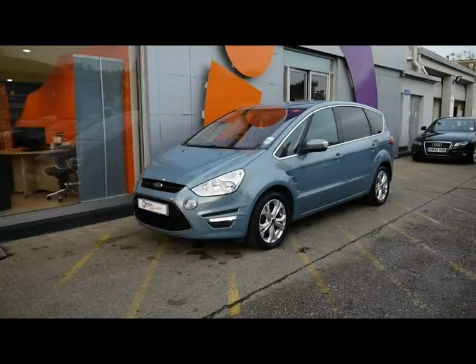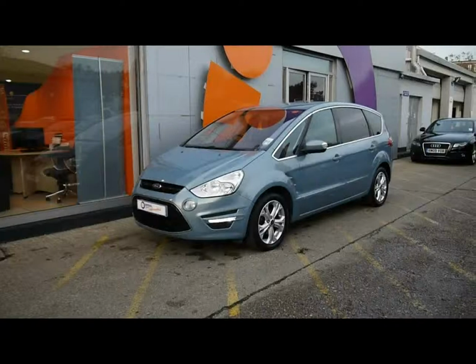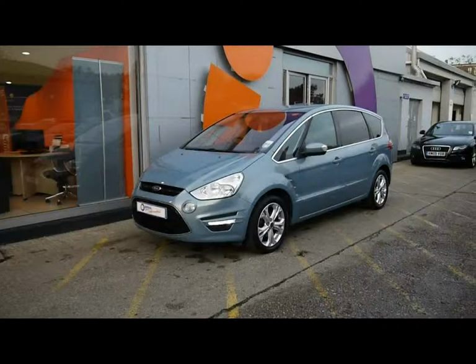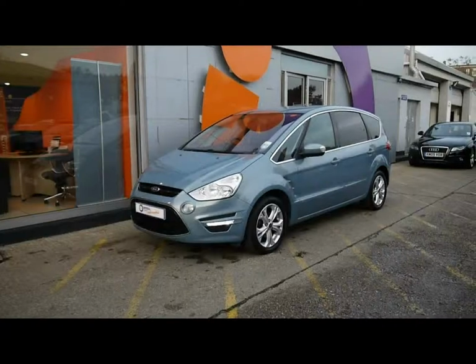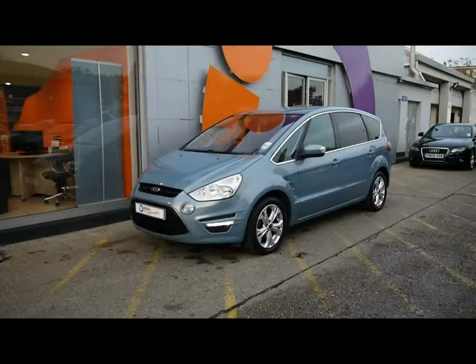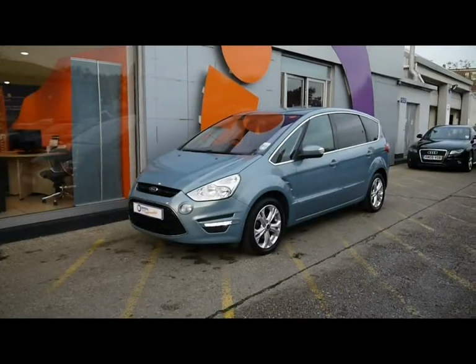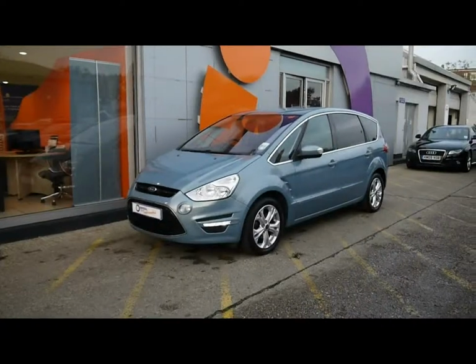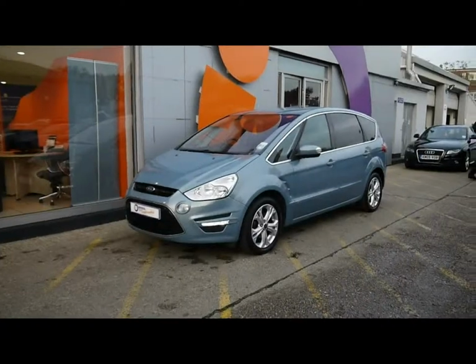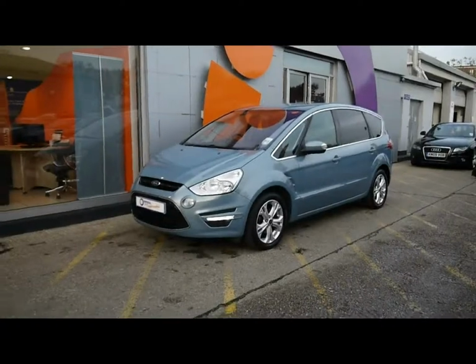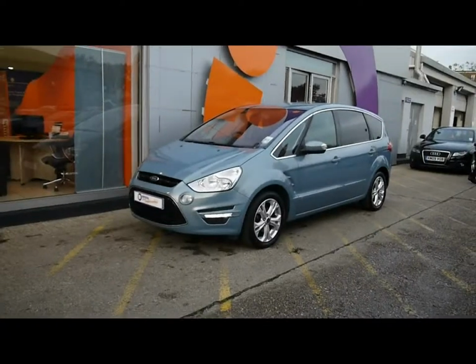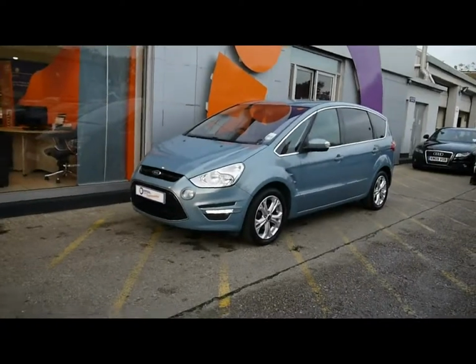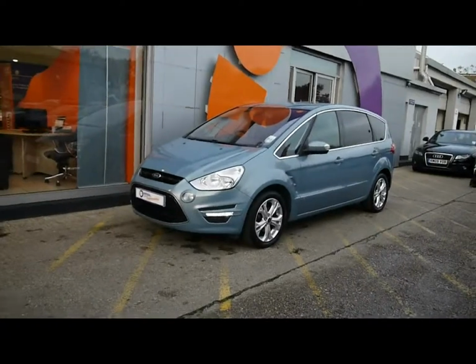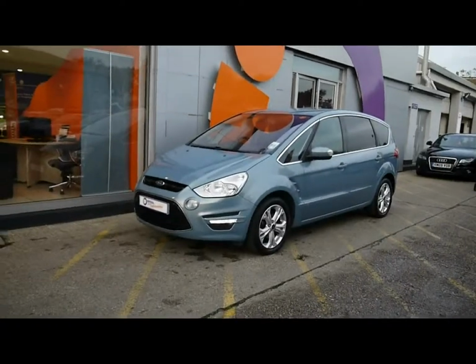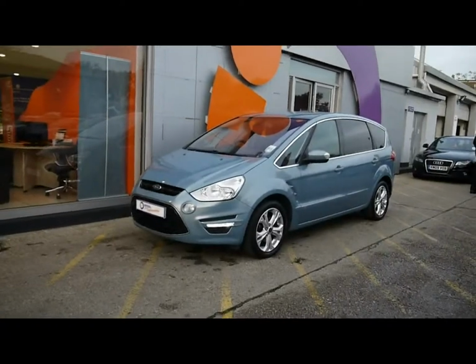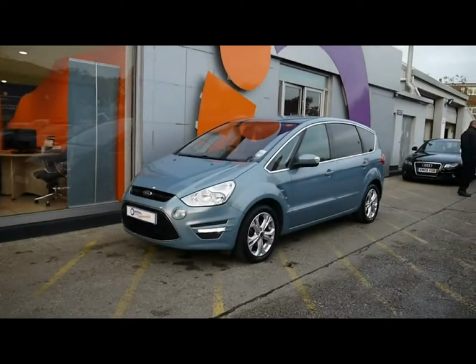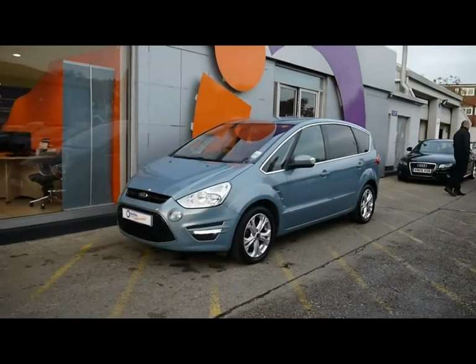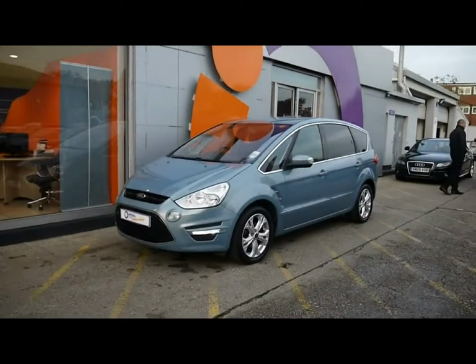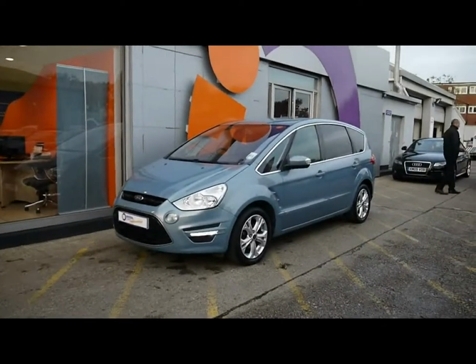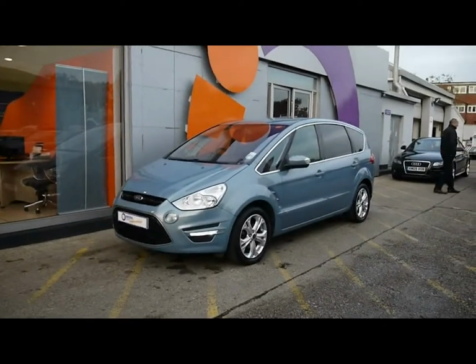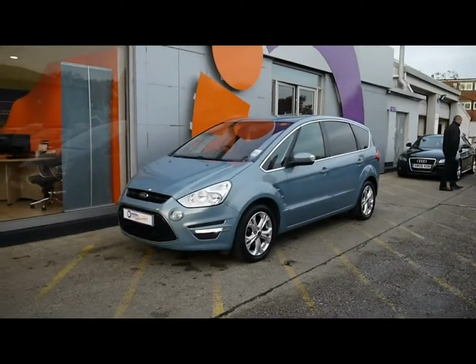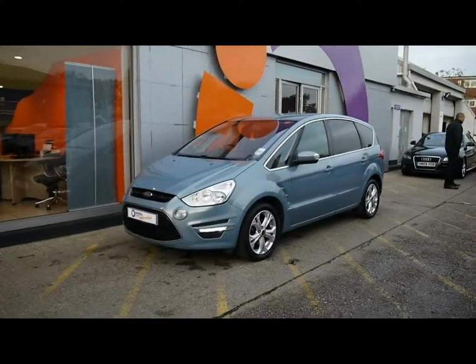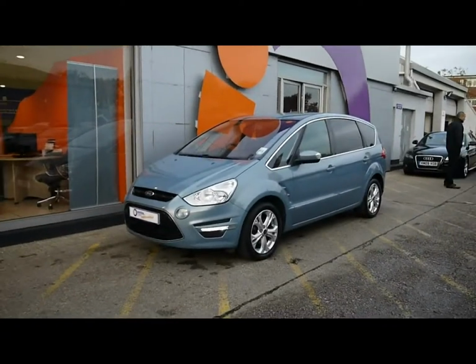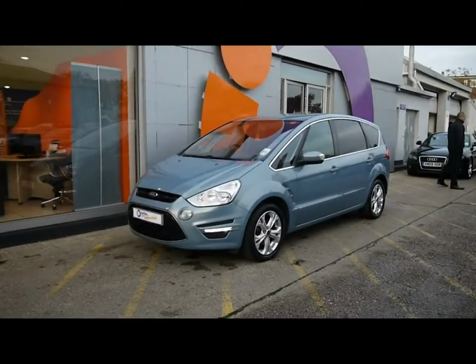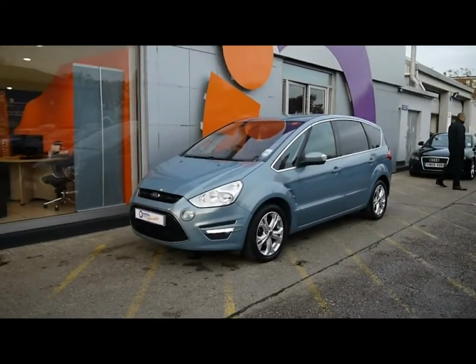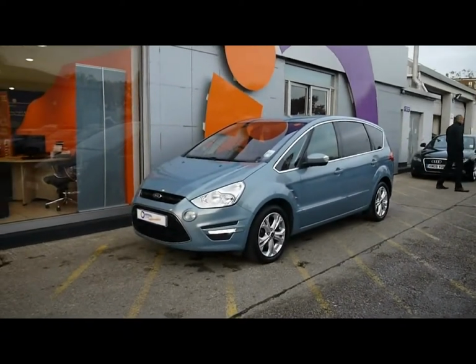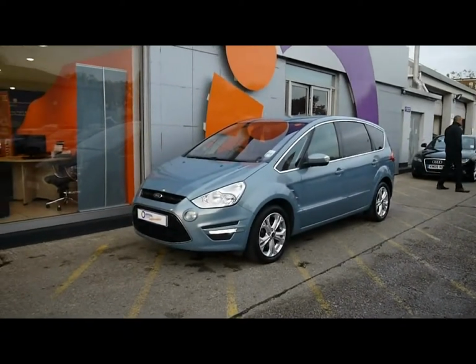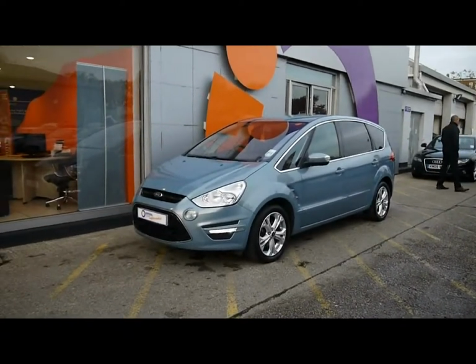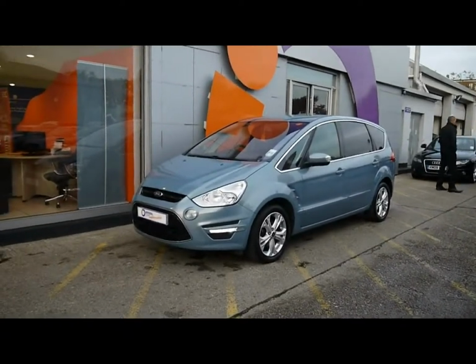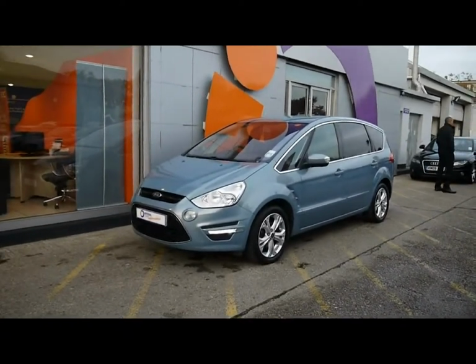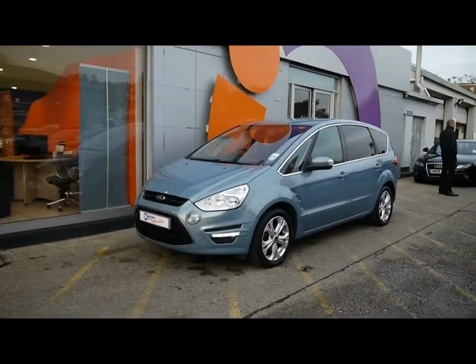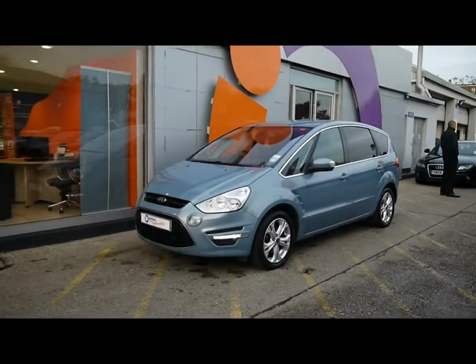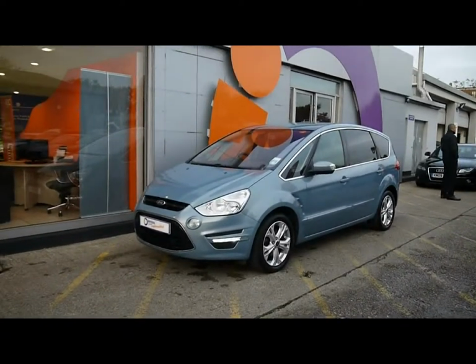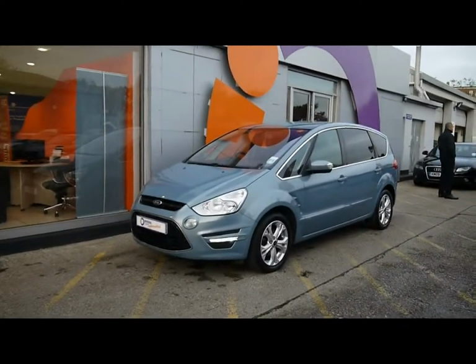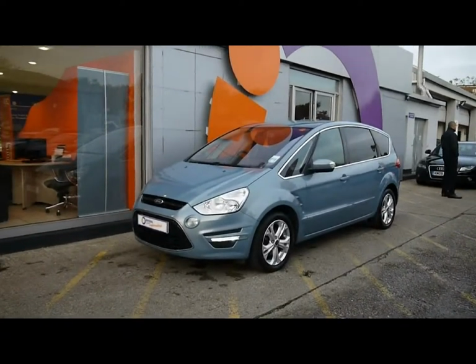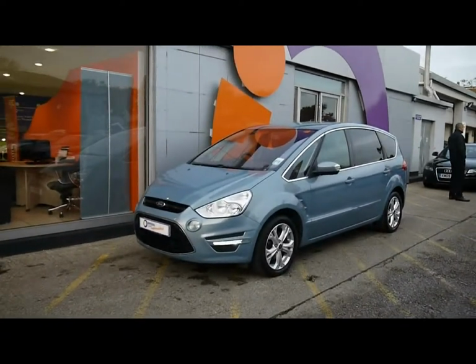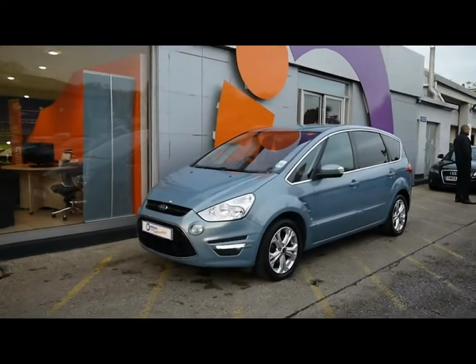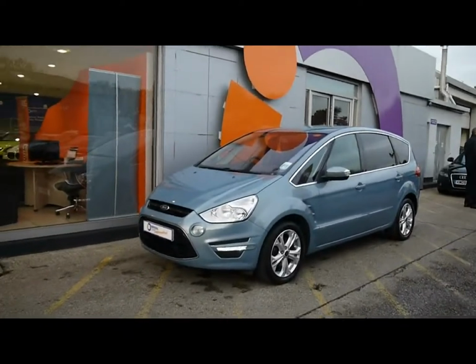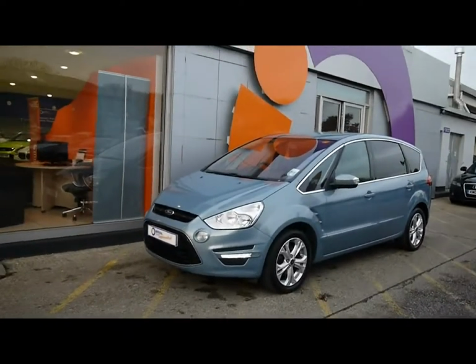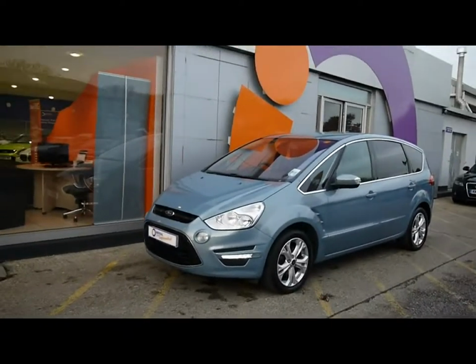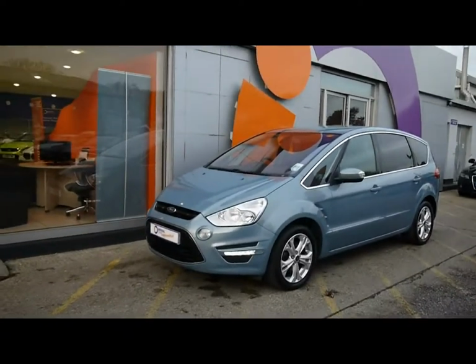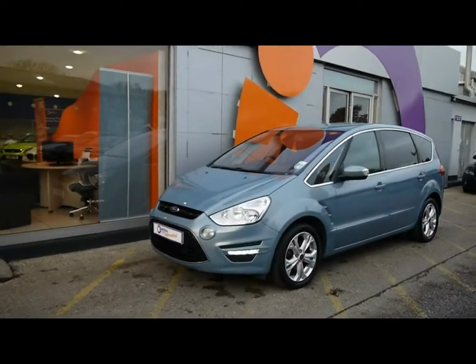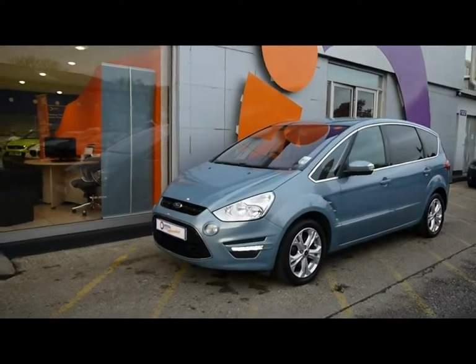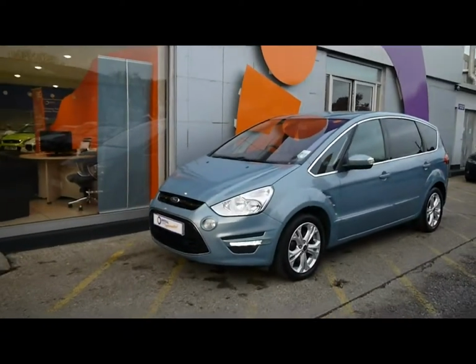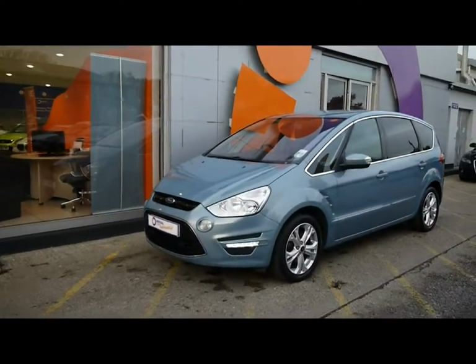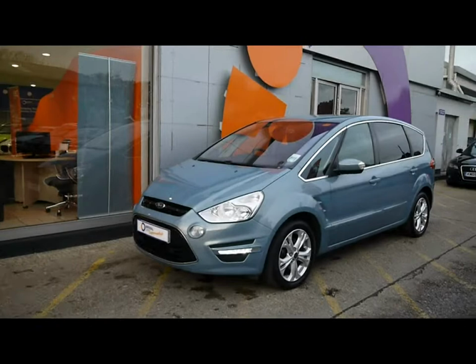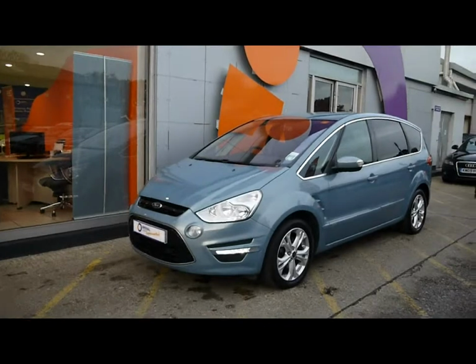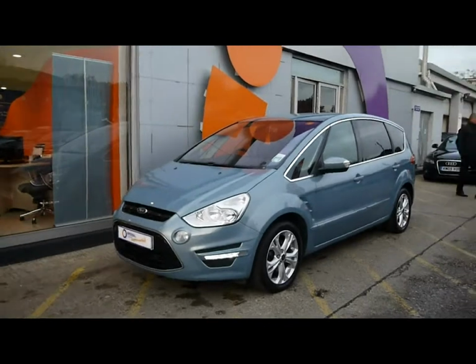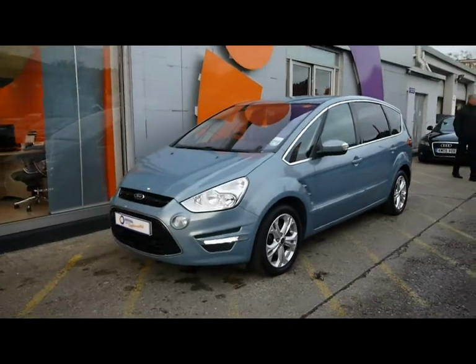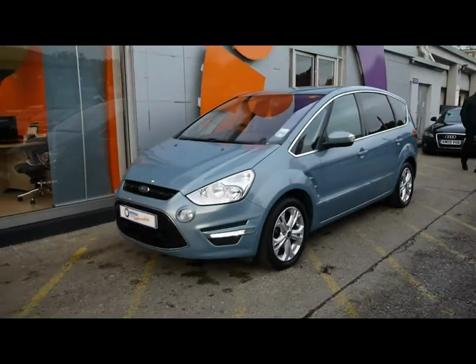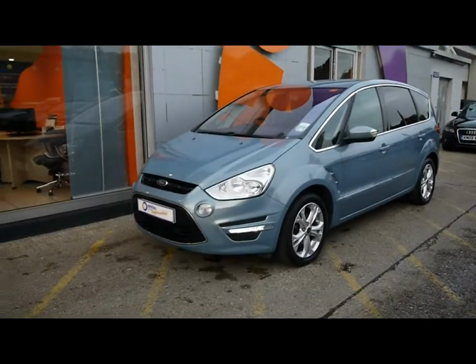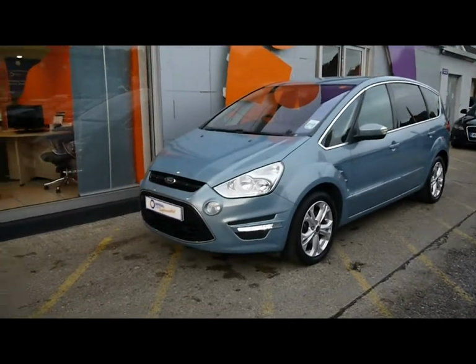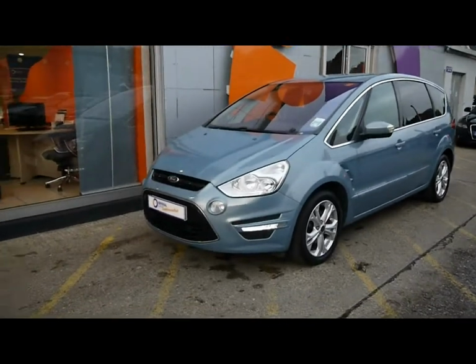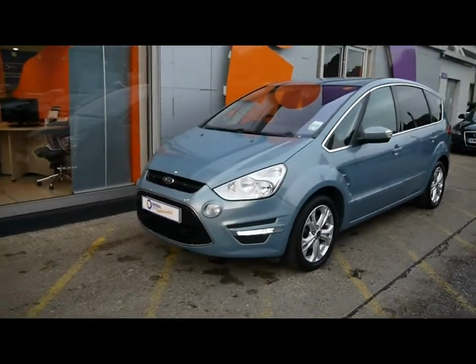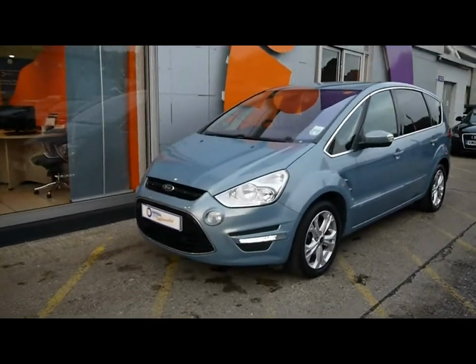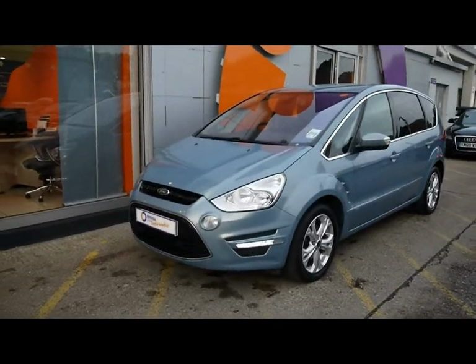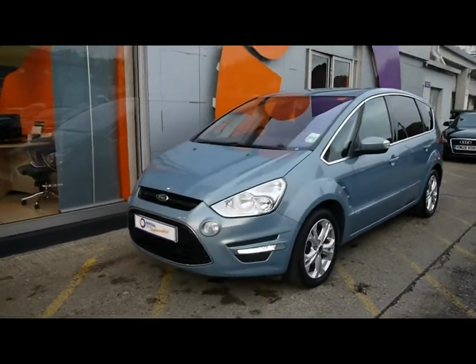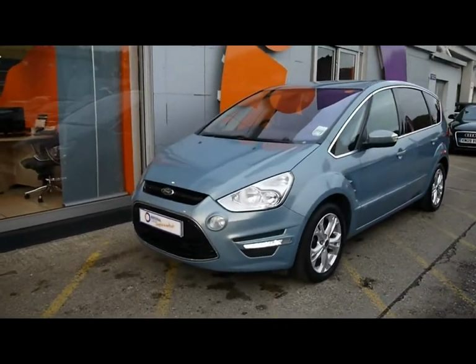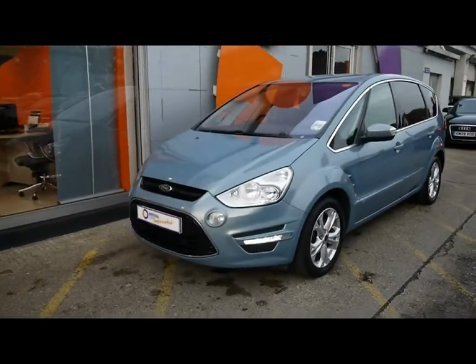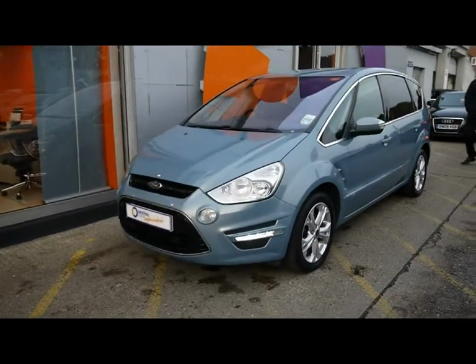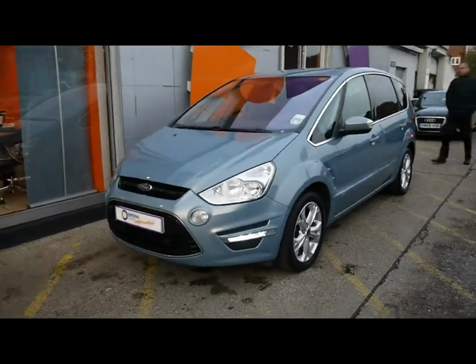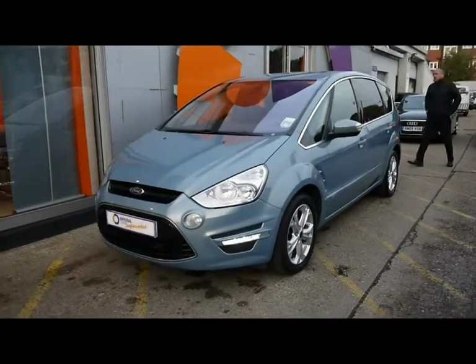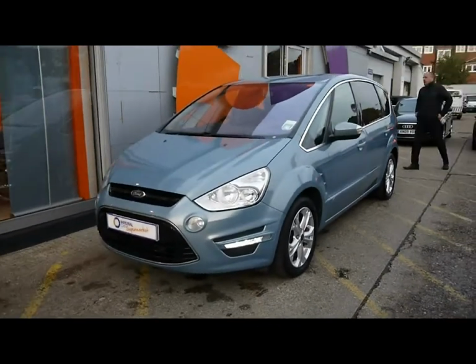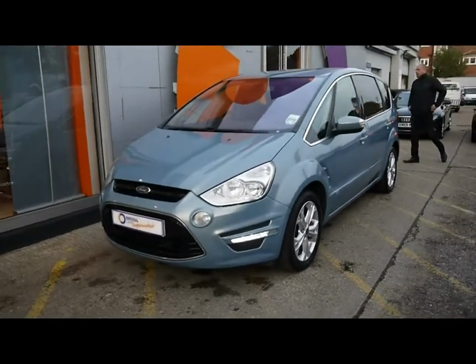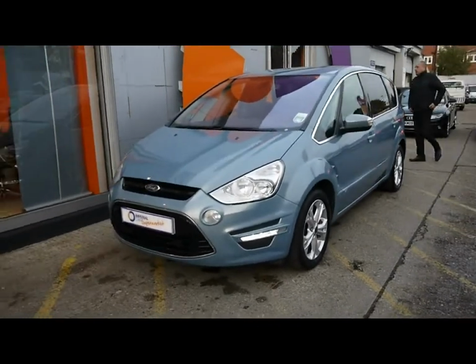Imperial Cars for sale with a 2010 Ford S-Max, finished in blue. I'm going to take you around and tour the car so you can see the features and also the condition the vehicle's in.